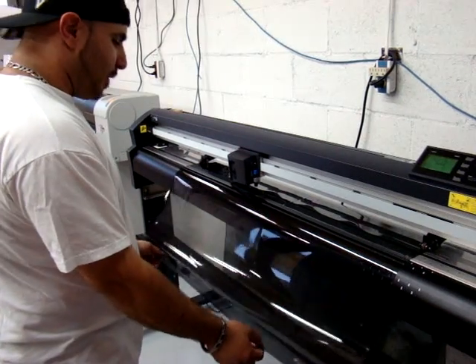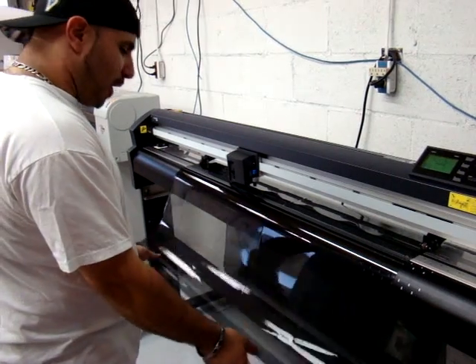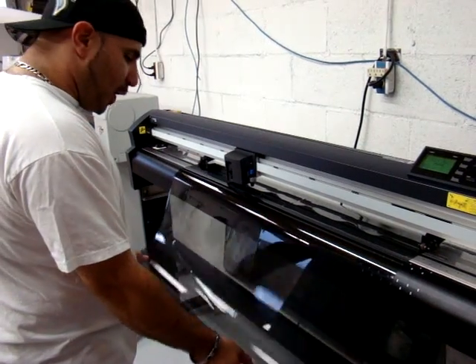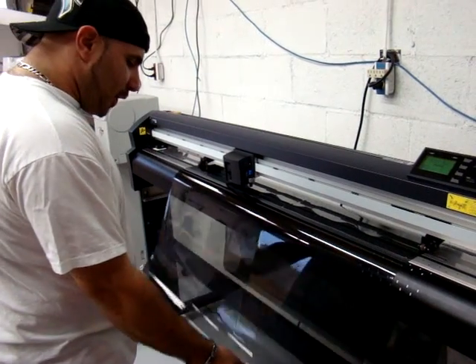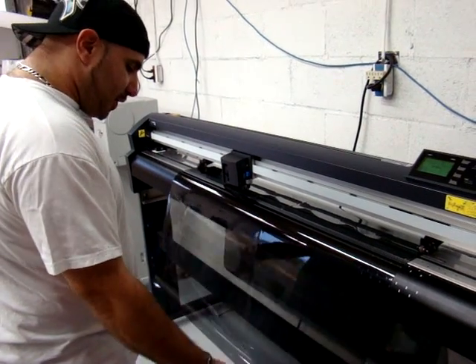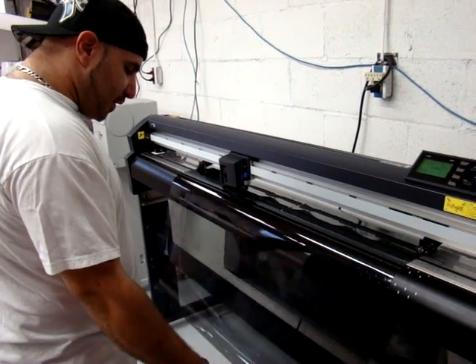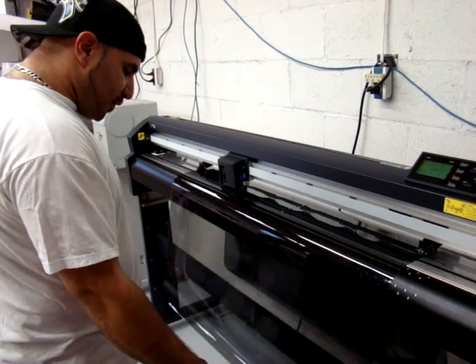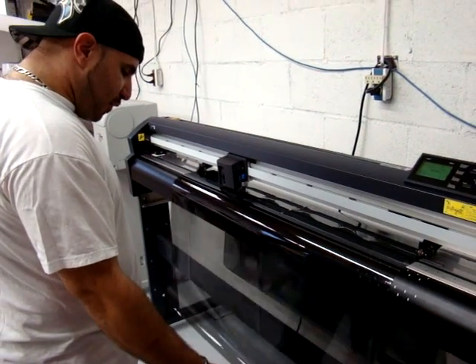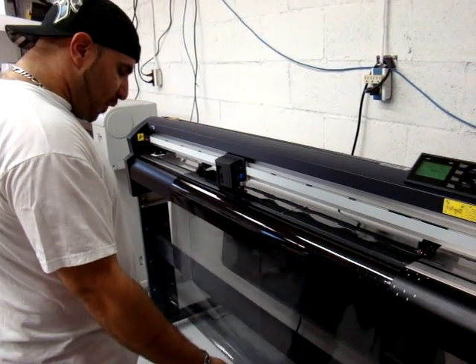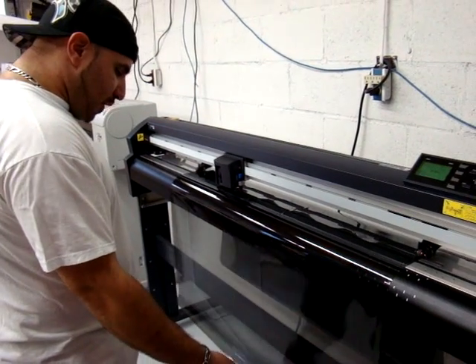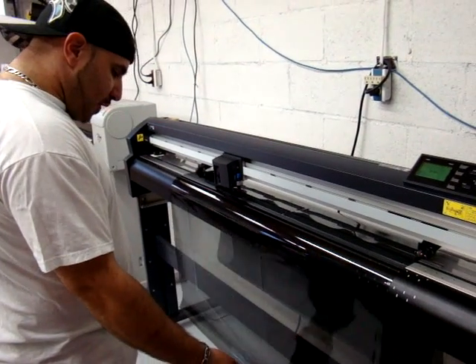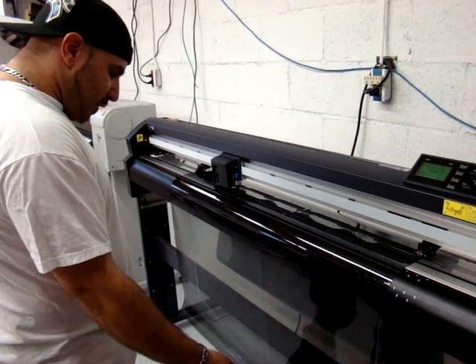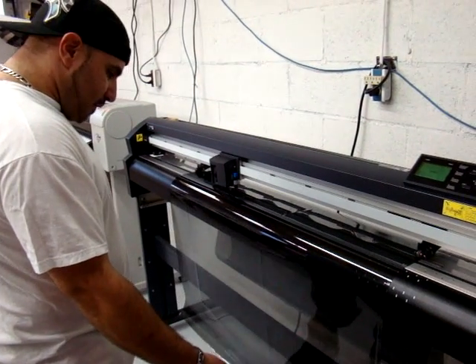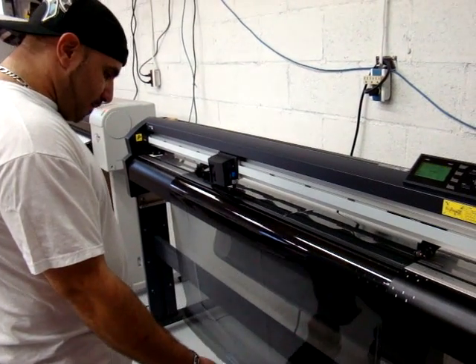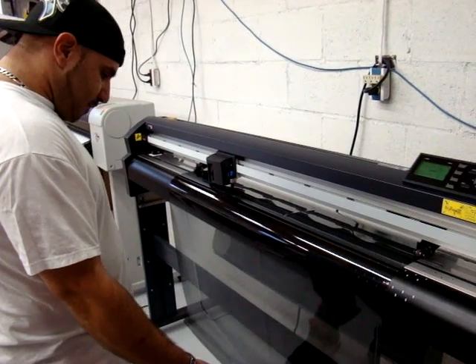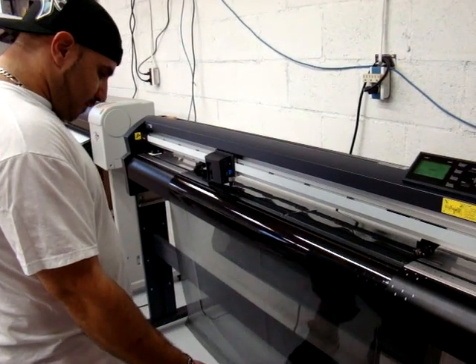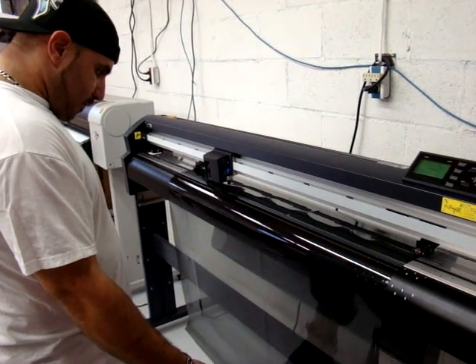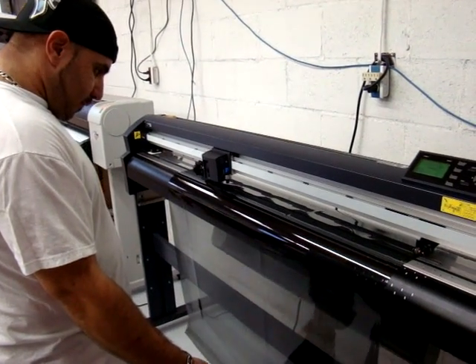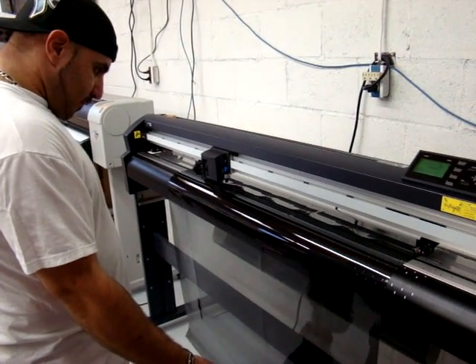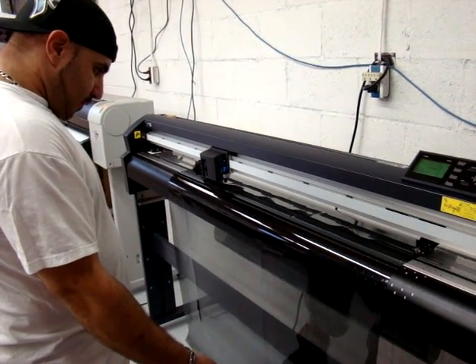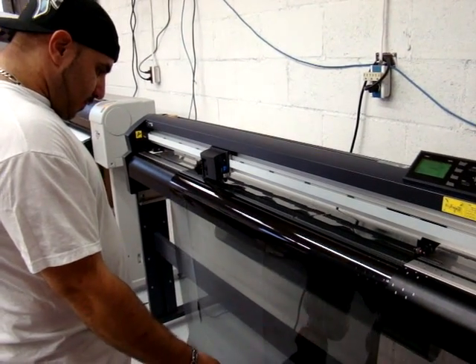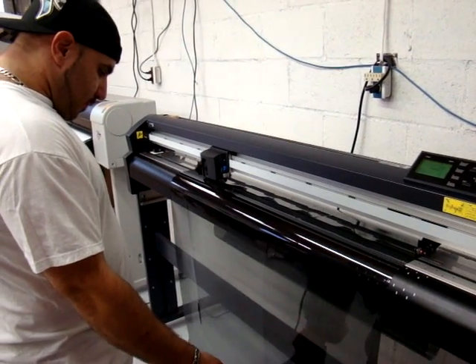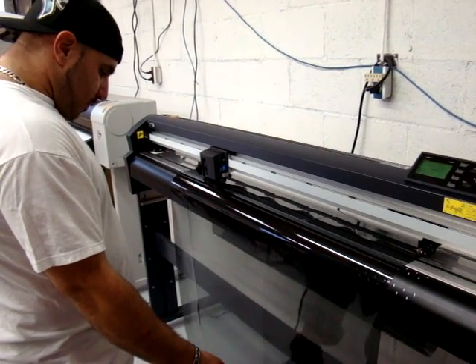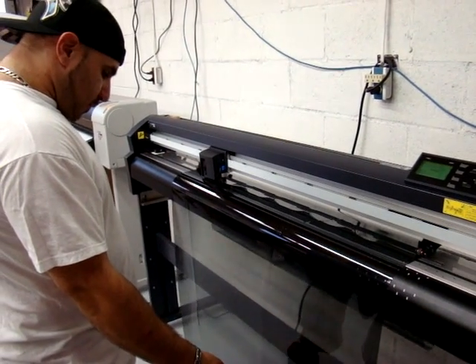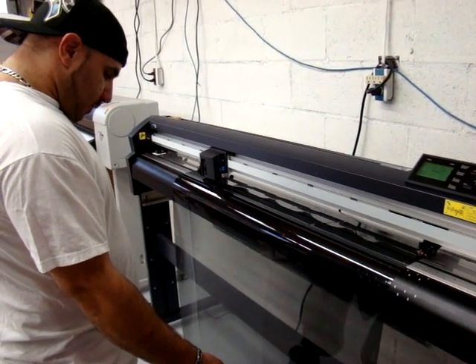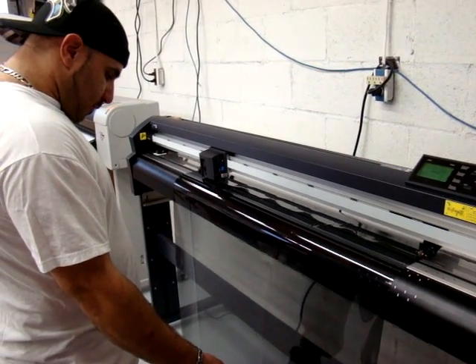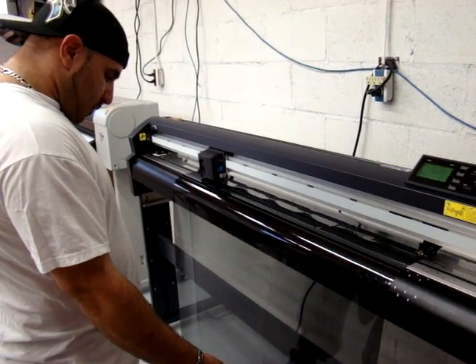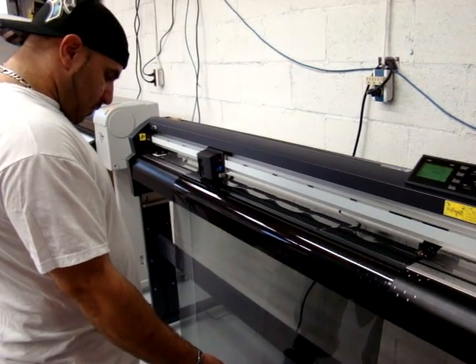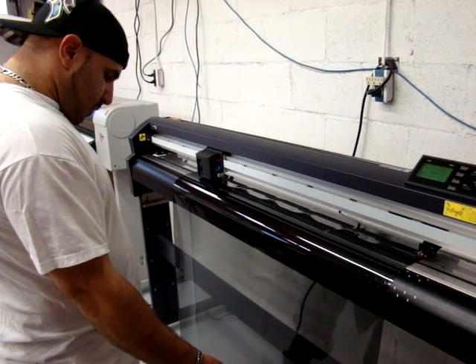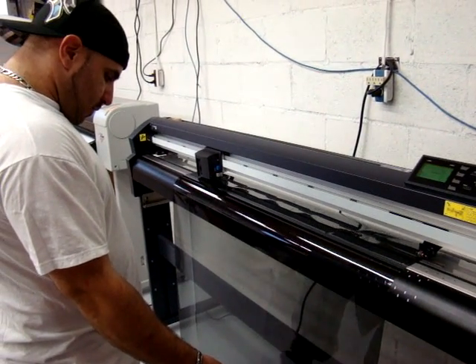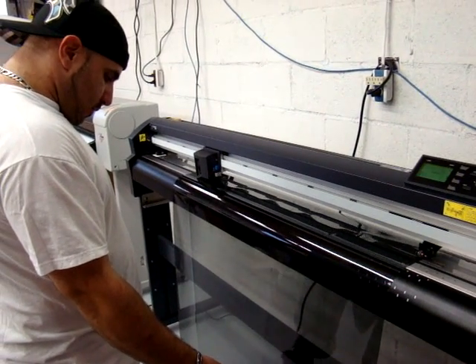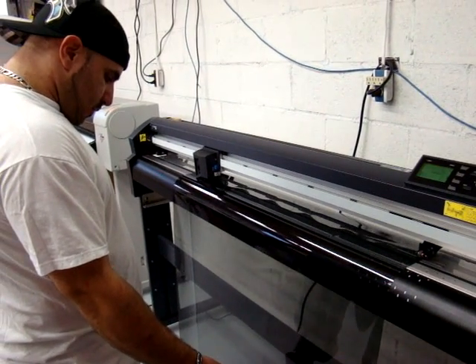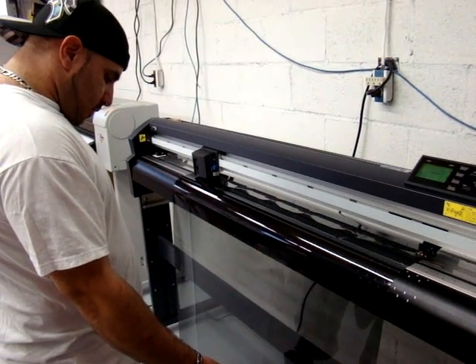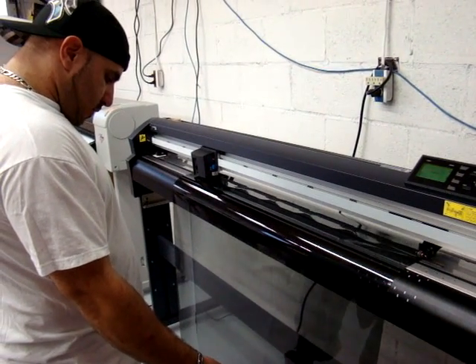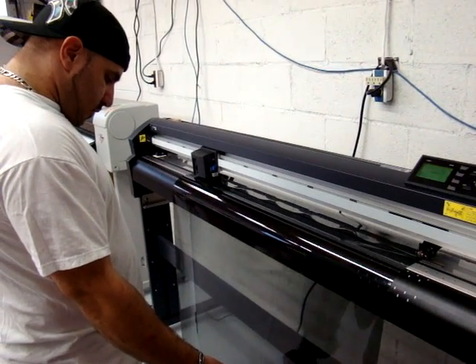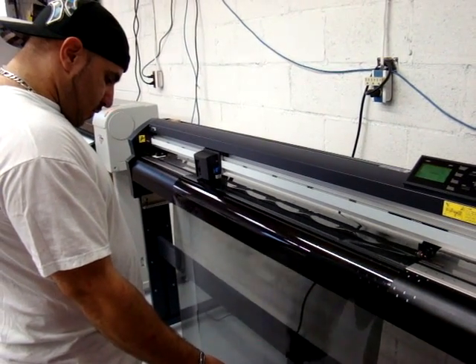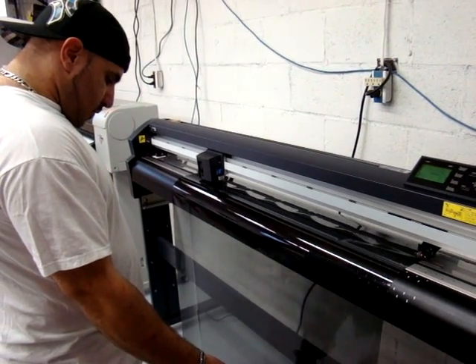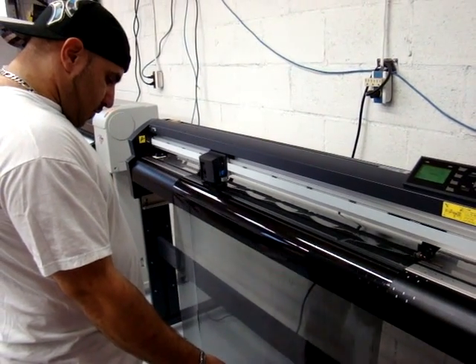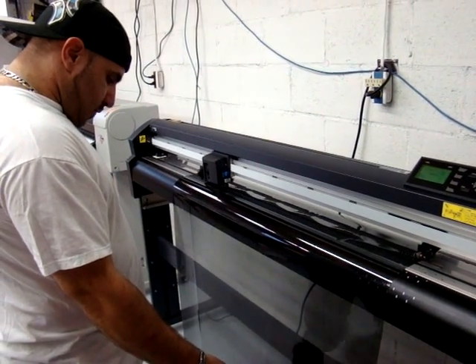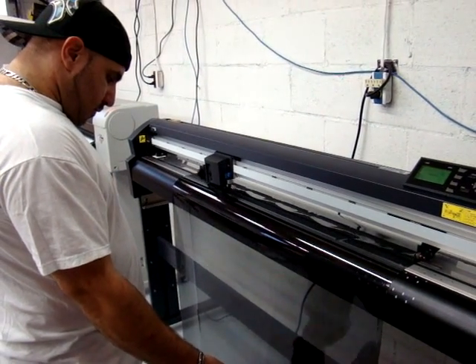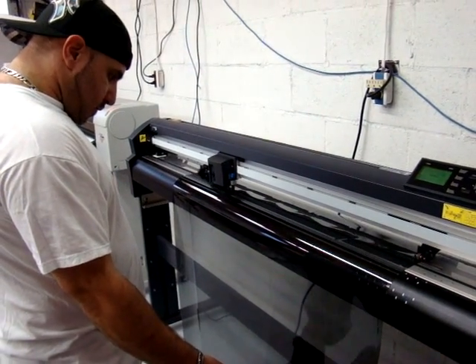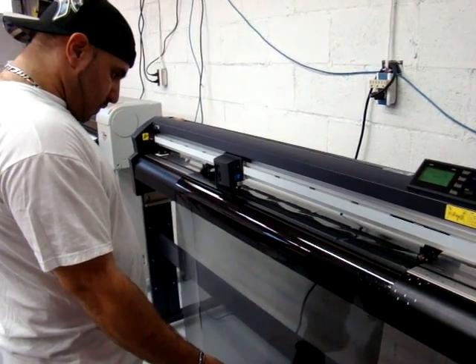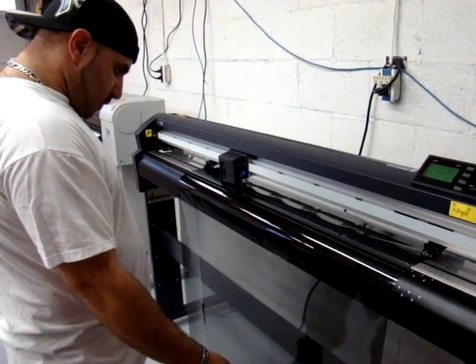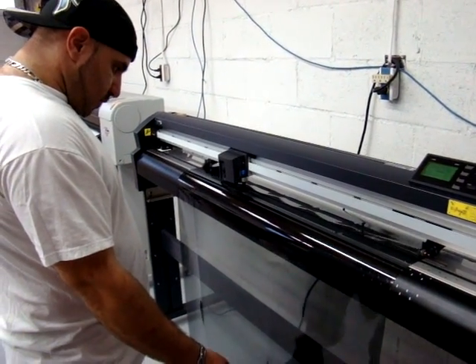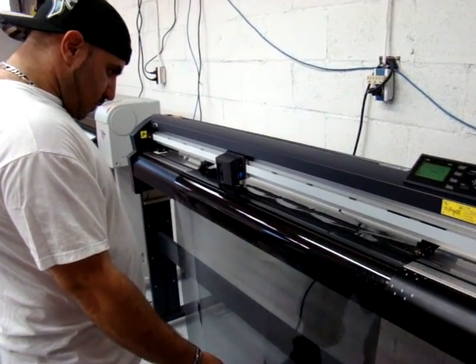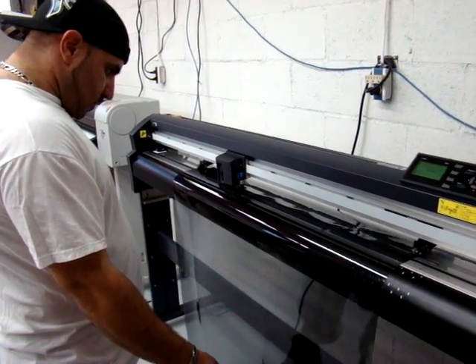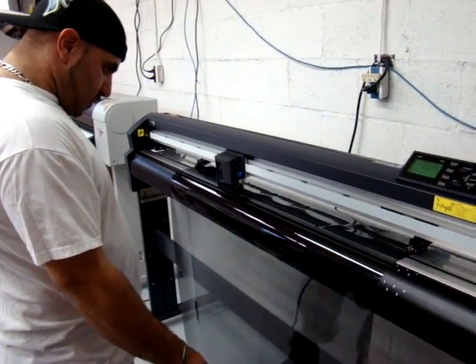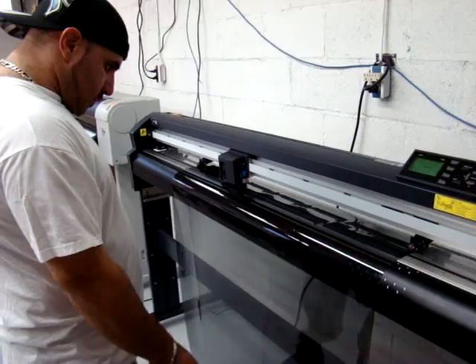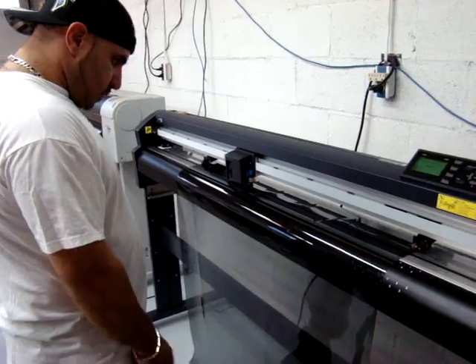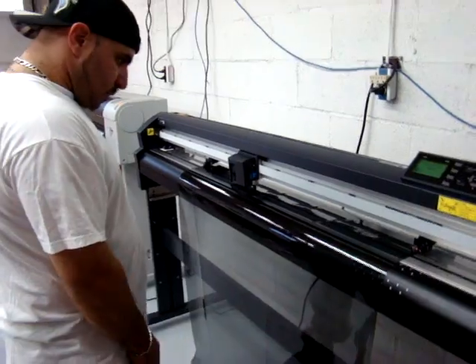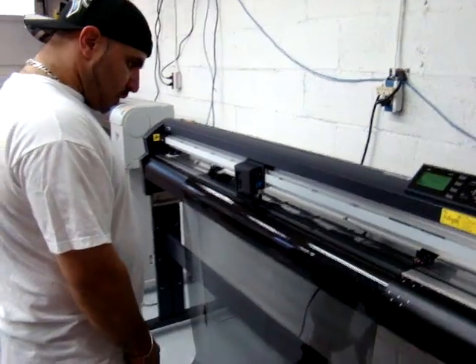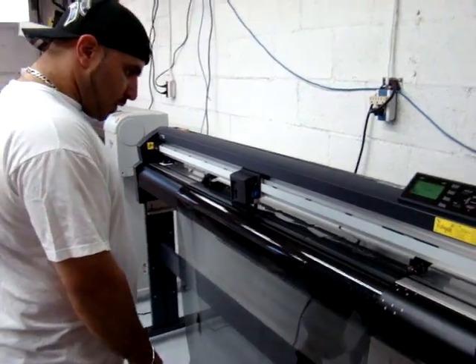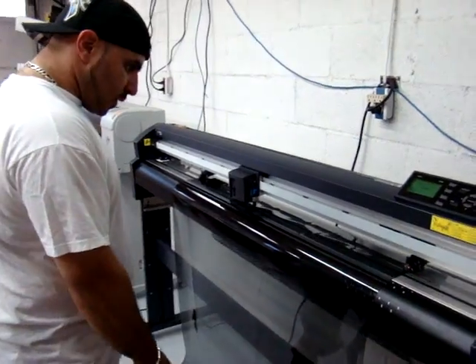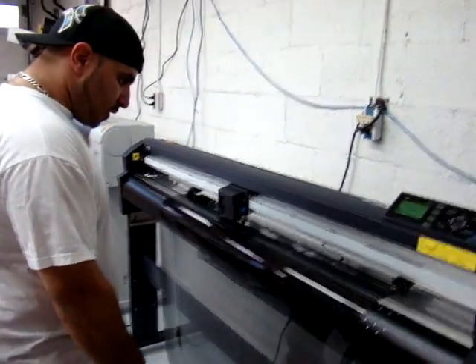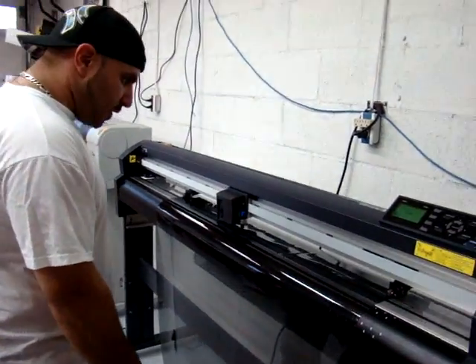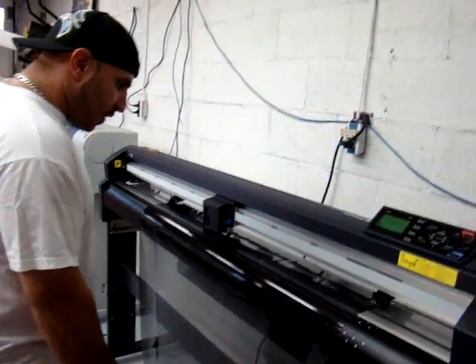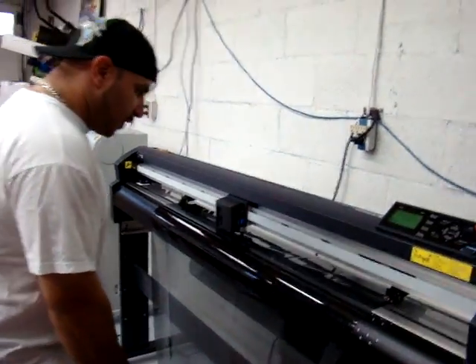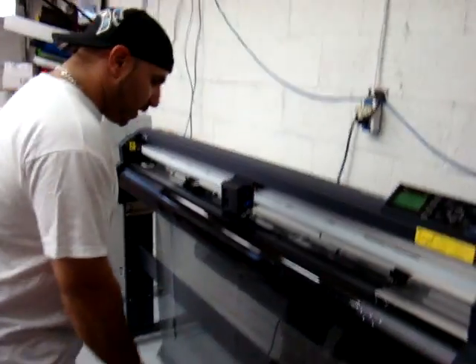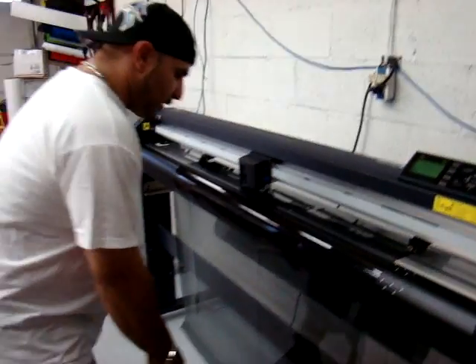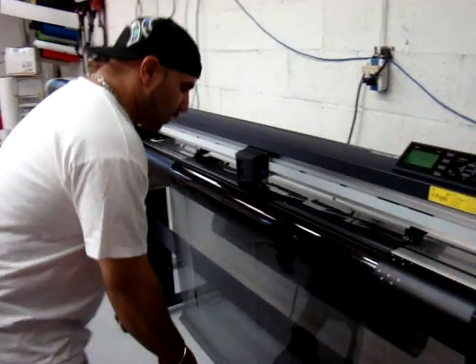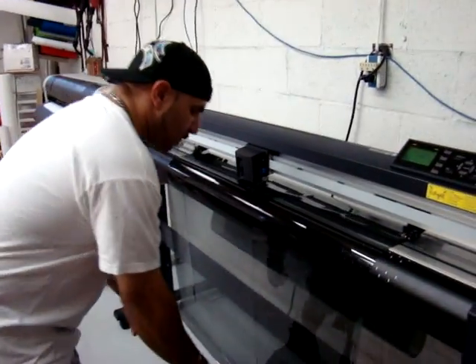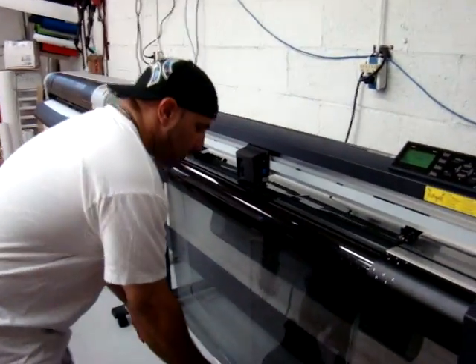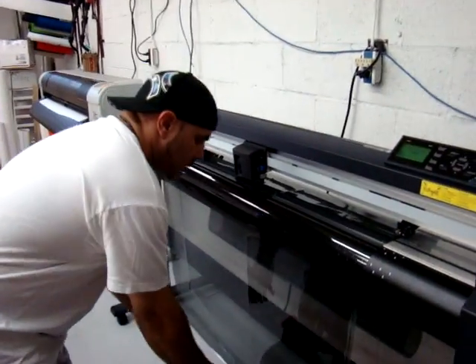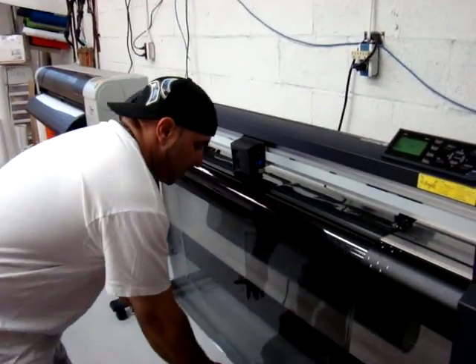I don't think it's going to hit the floor, though. Definitely nothing here.